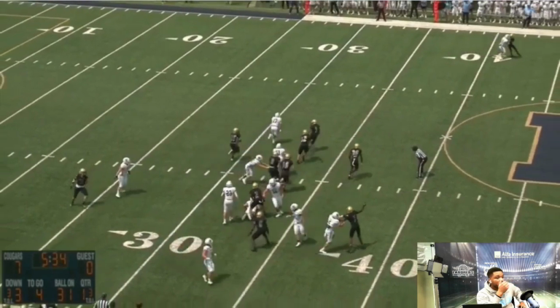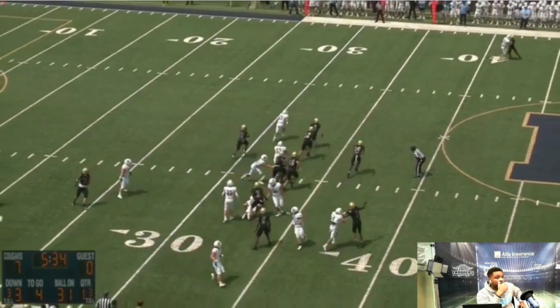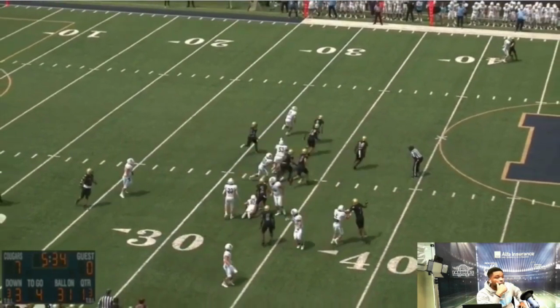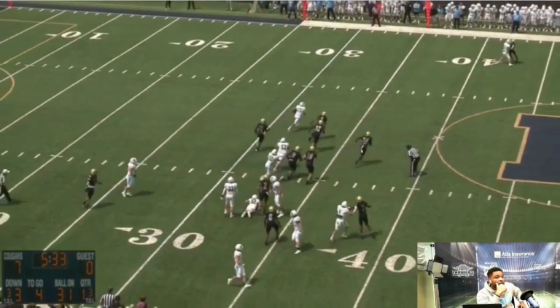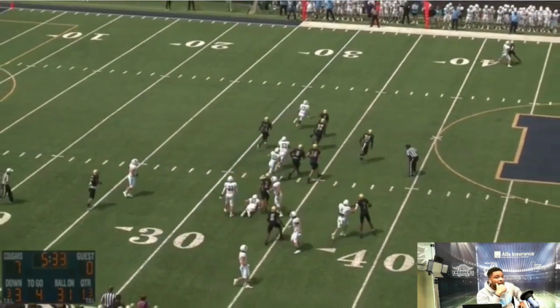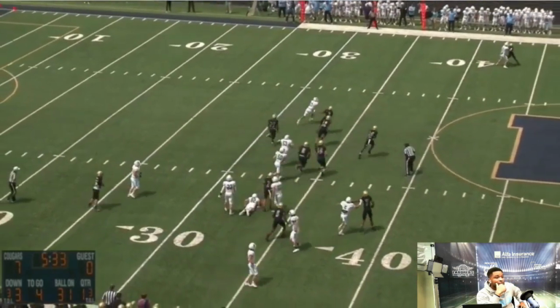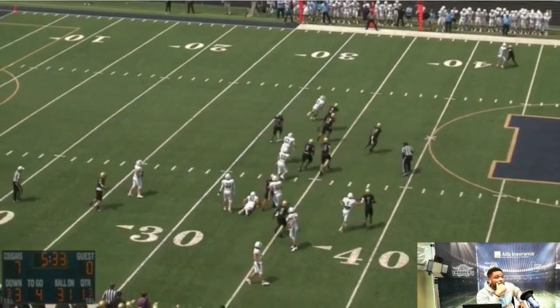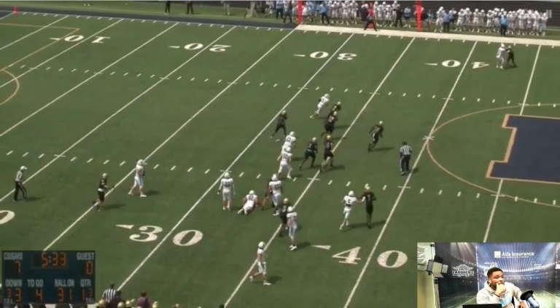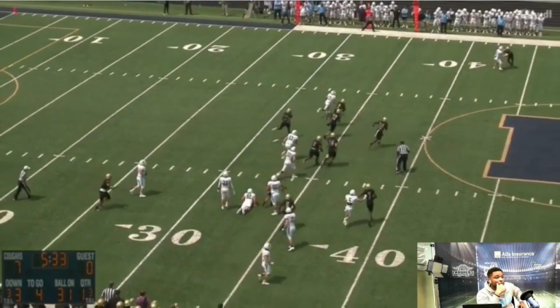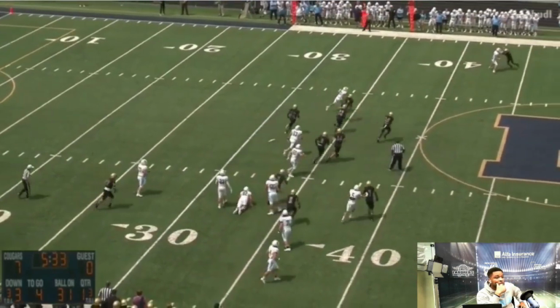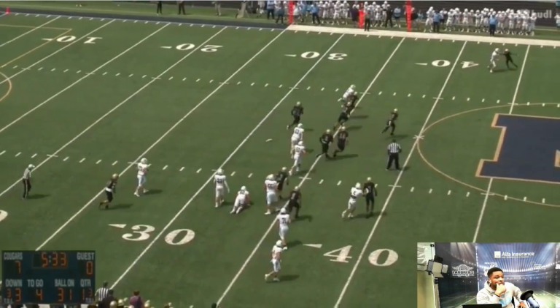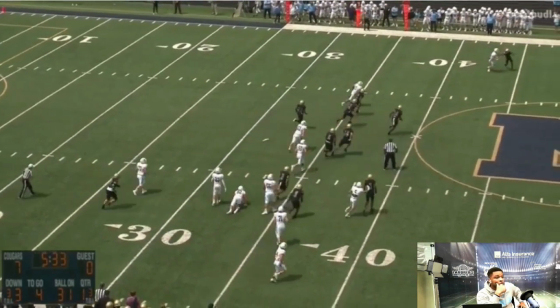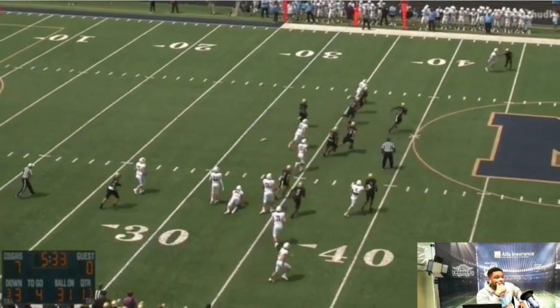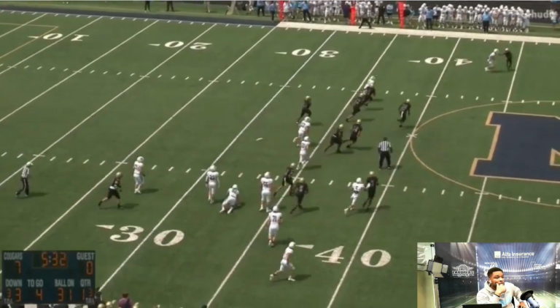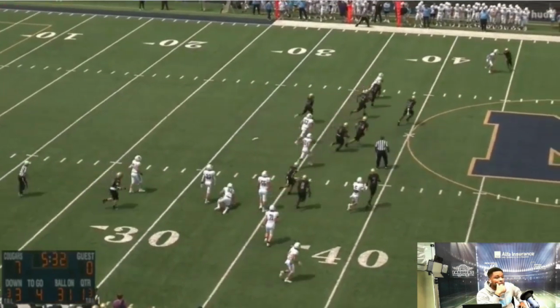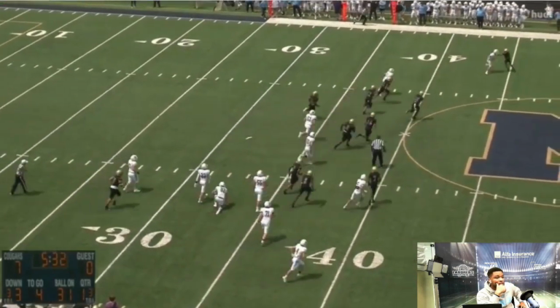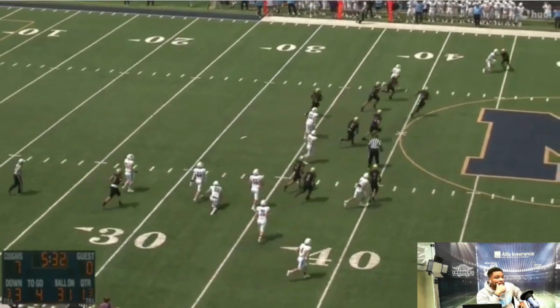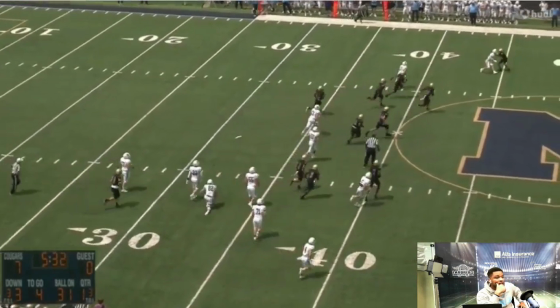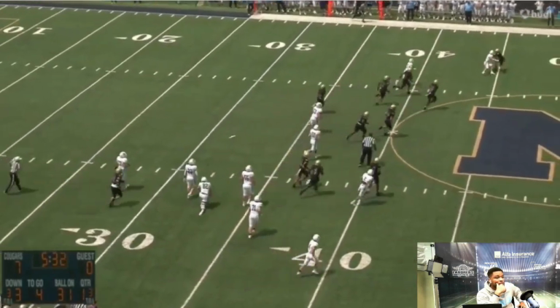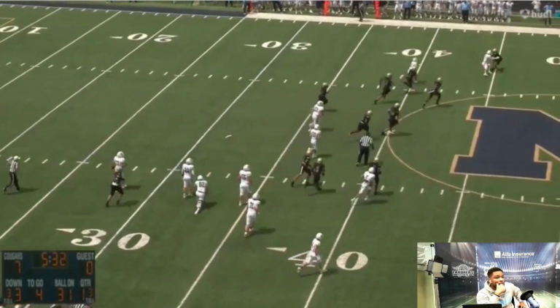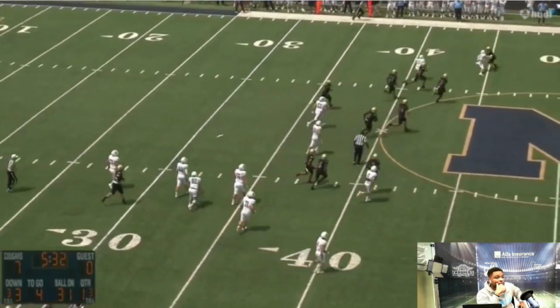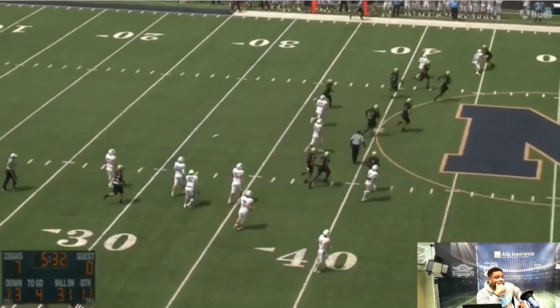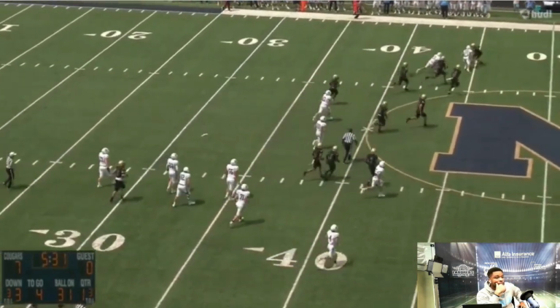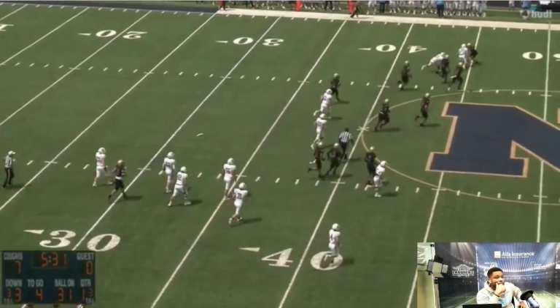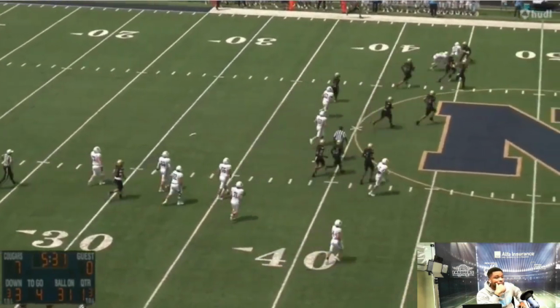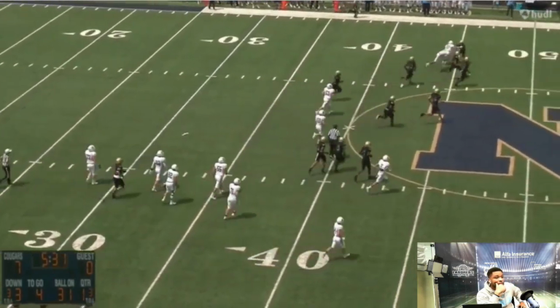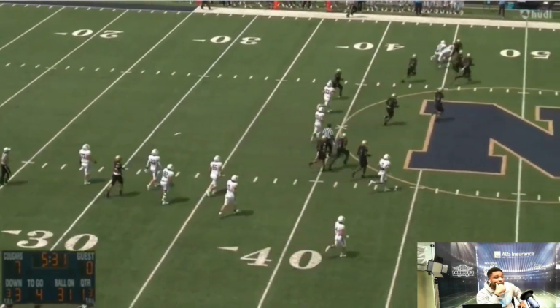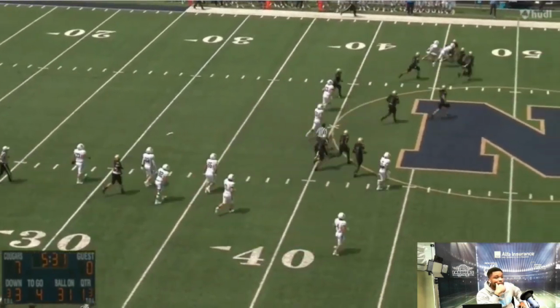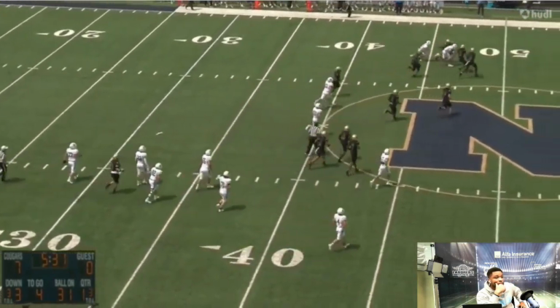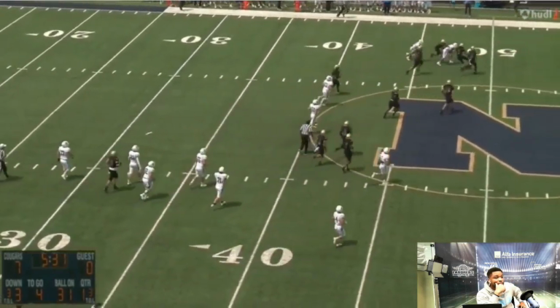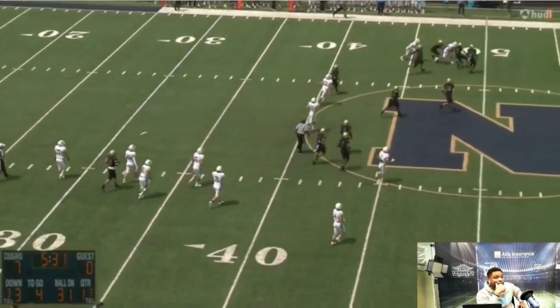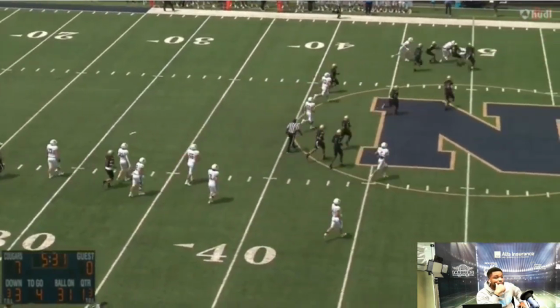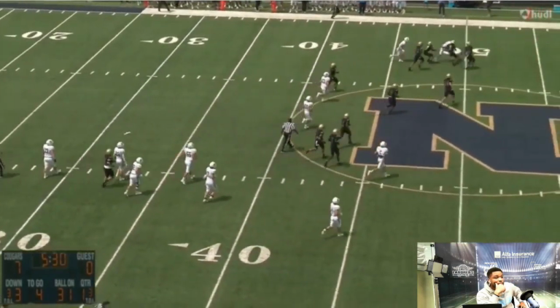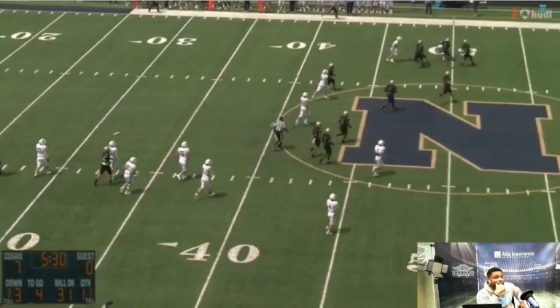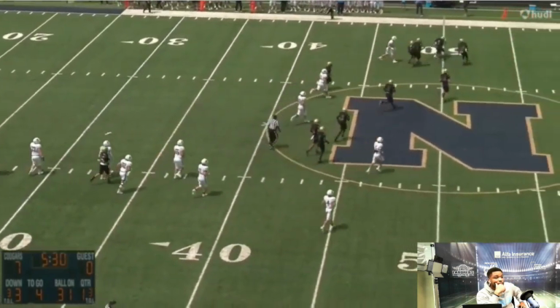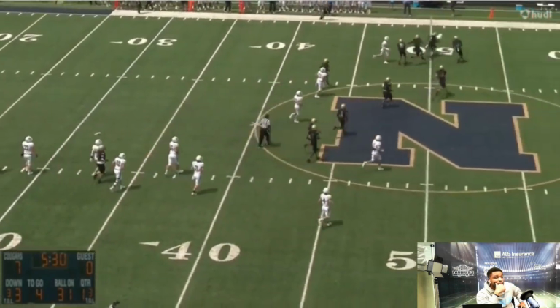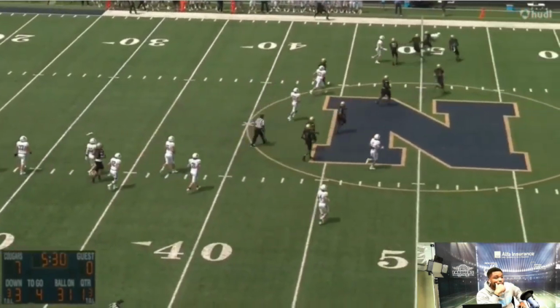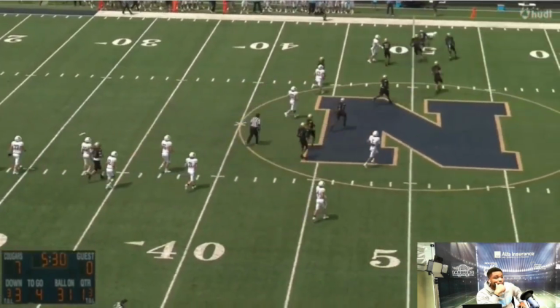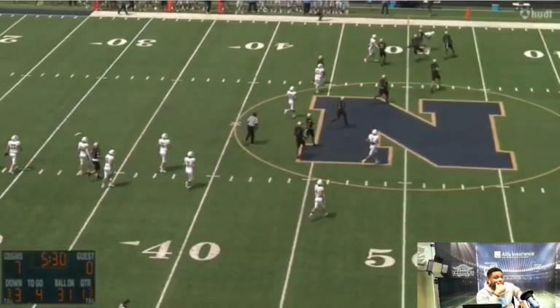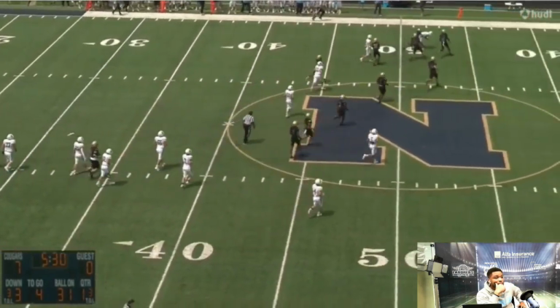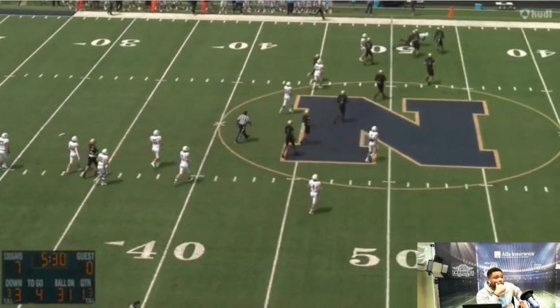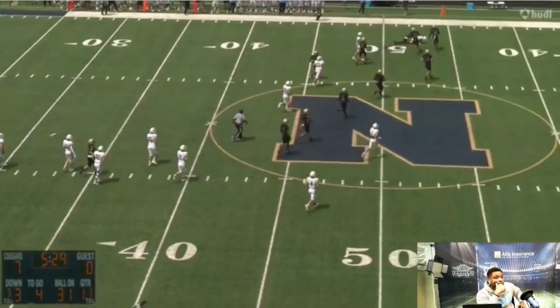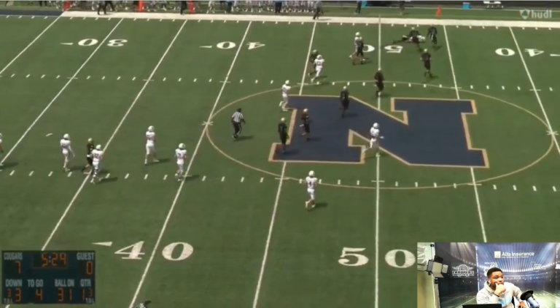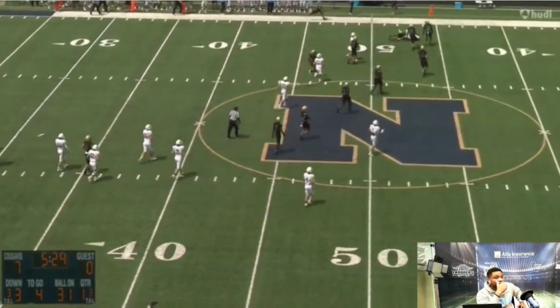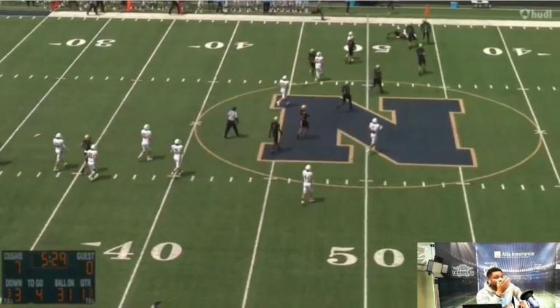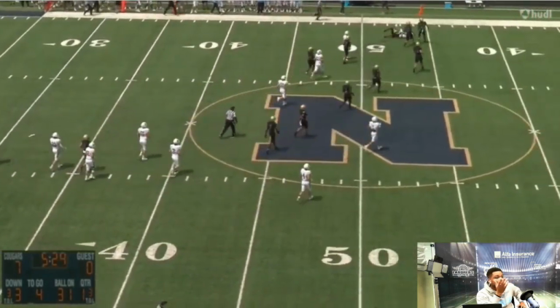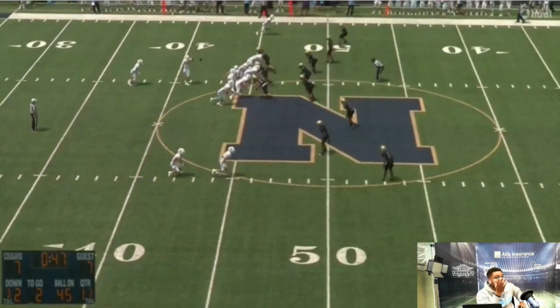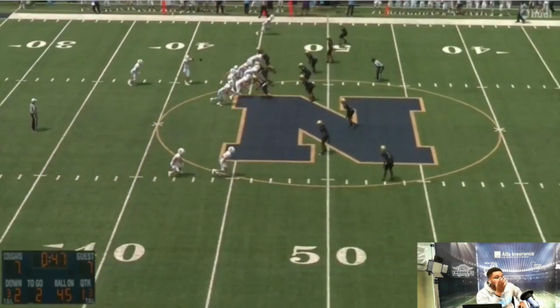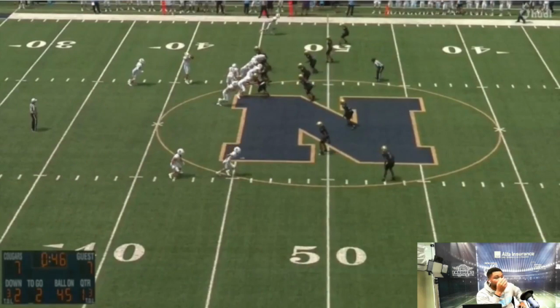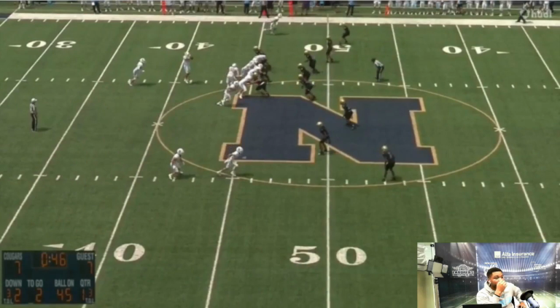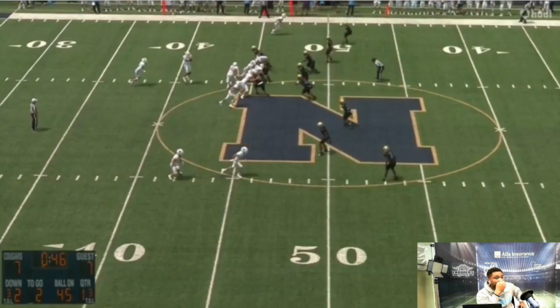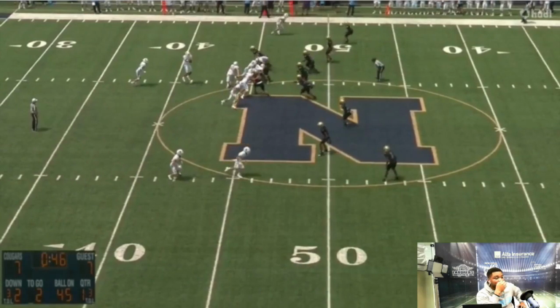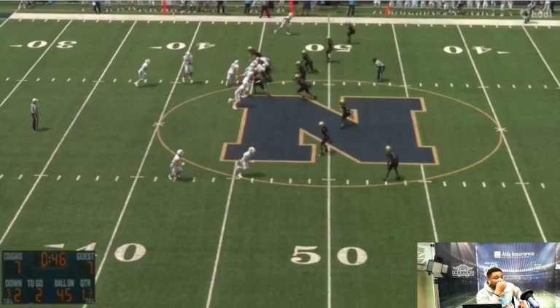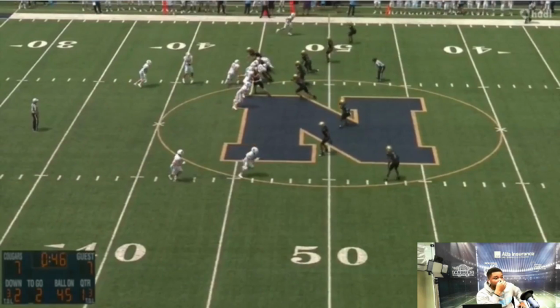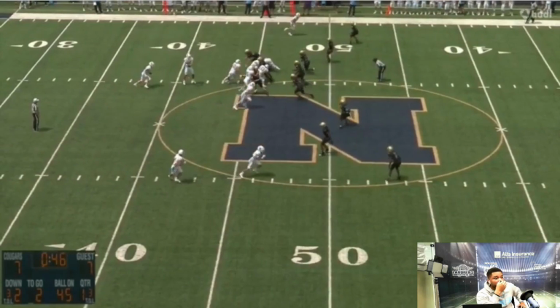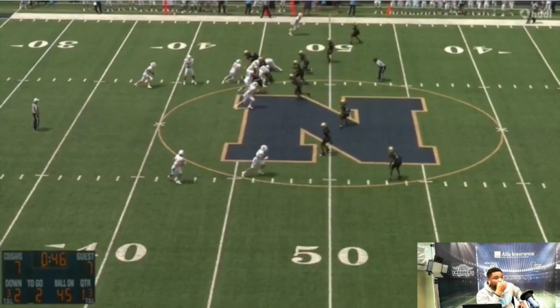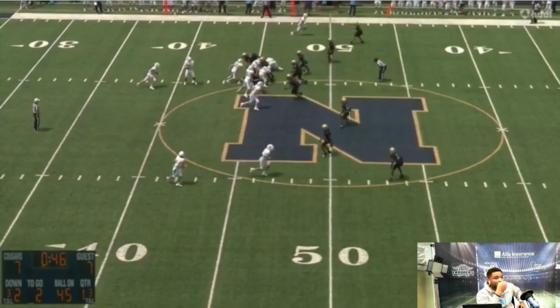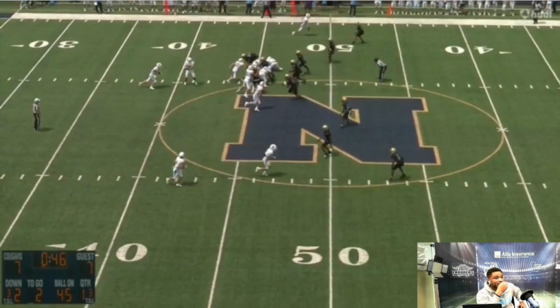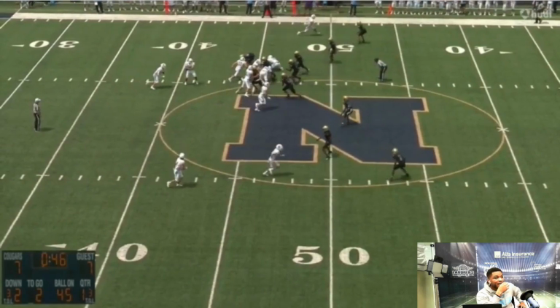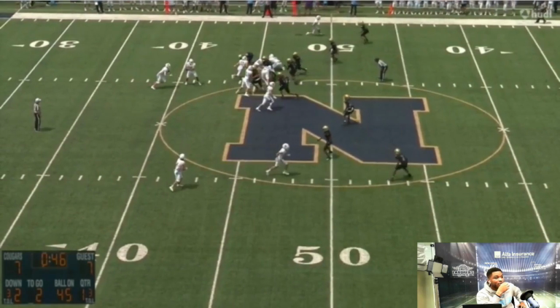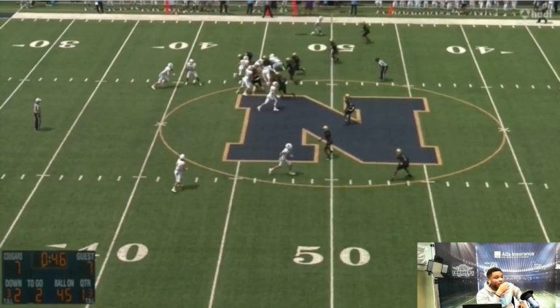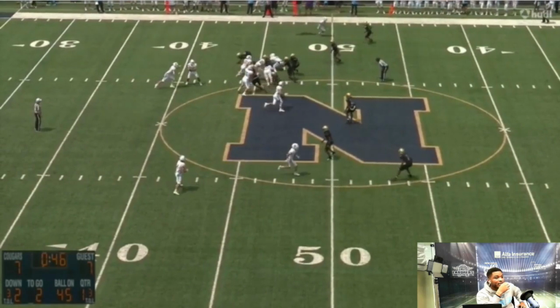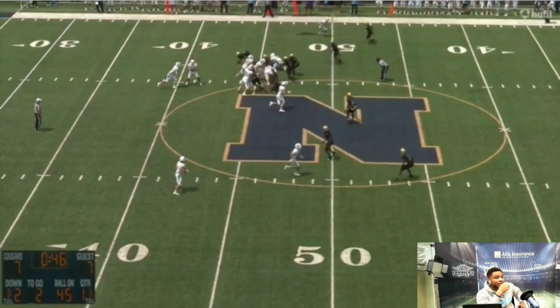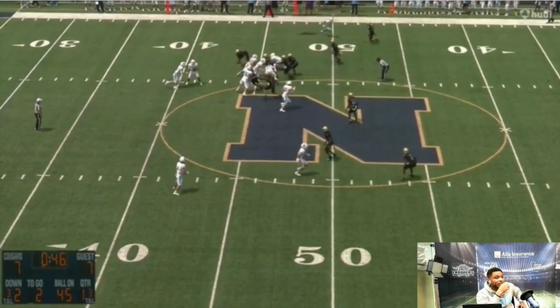Another read option, using his legs — turning that into a big gain right there.